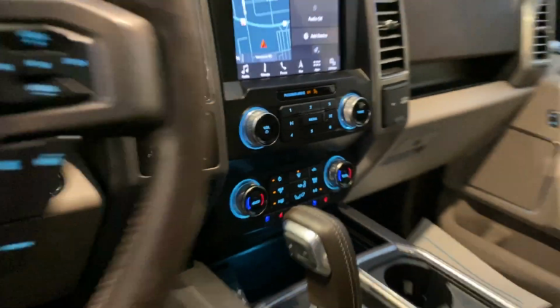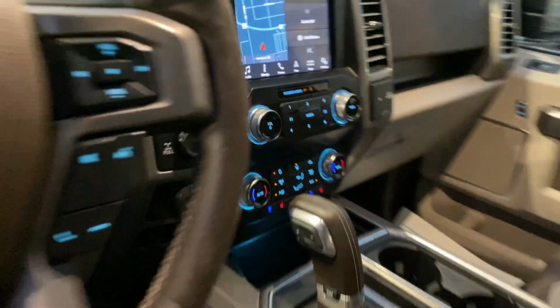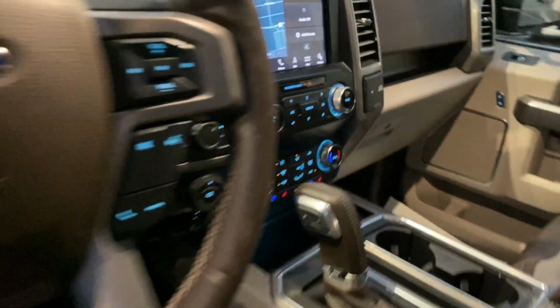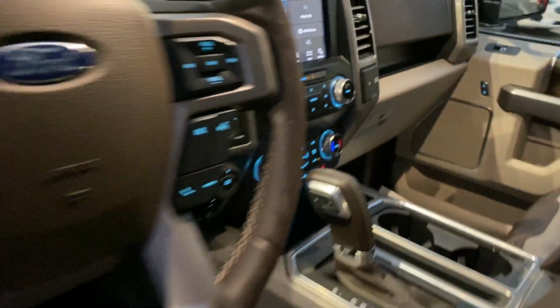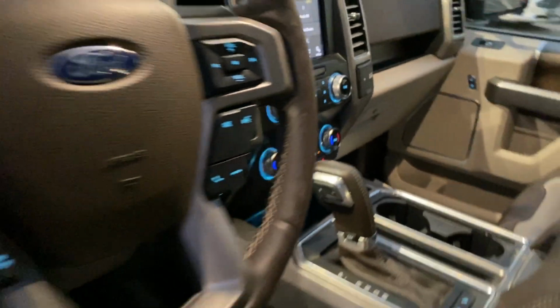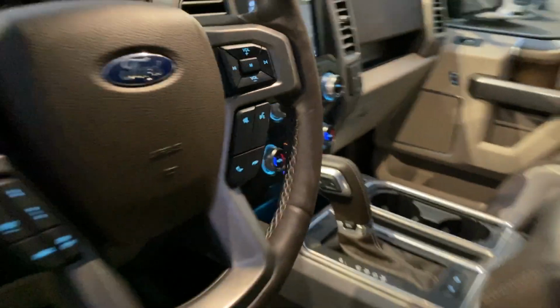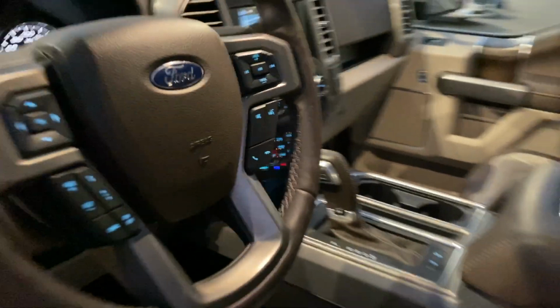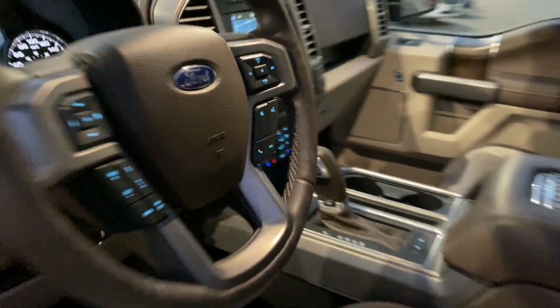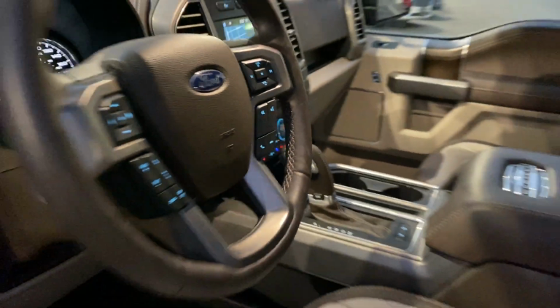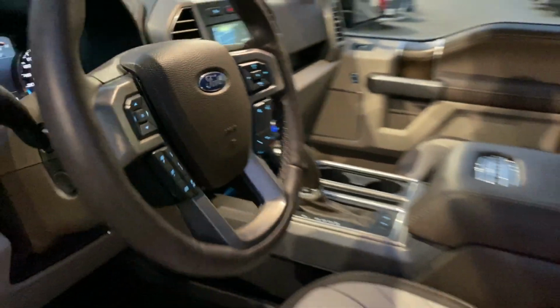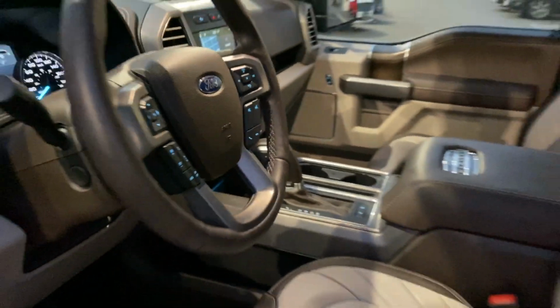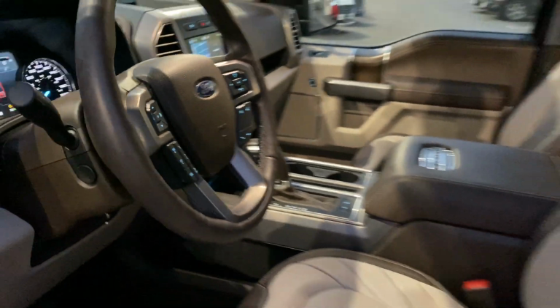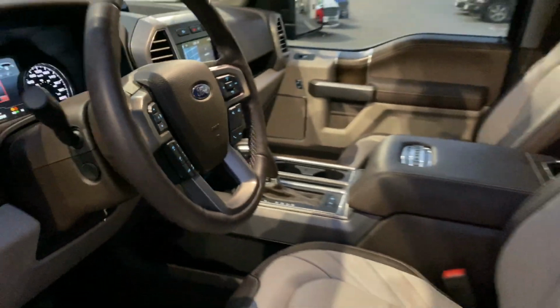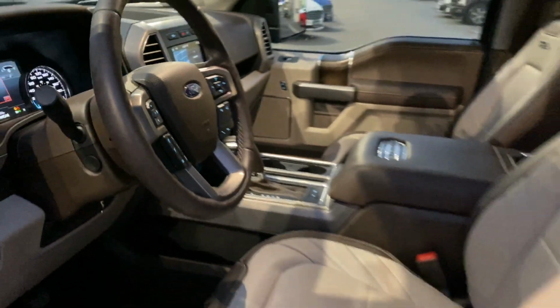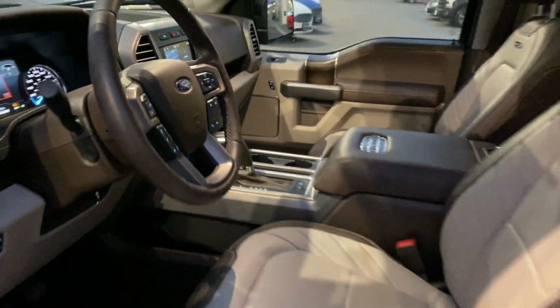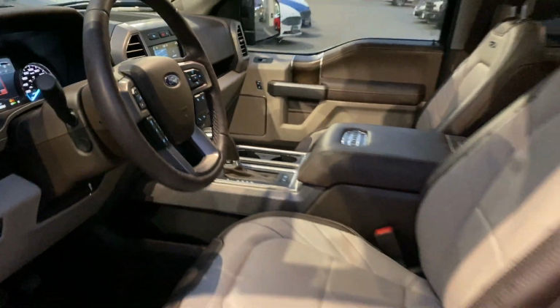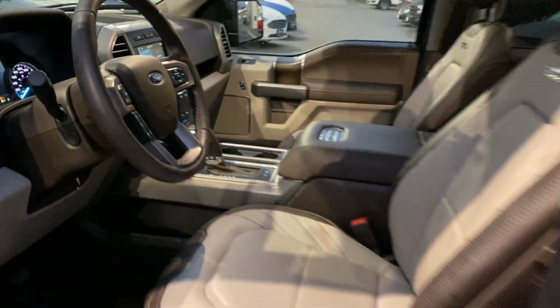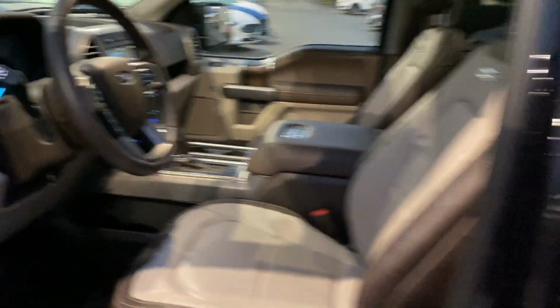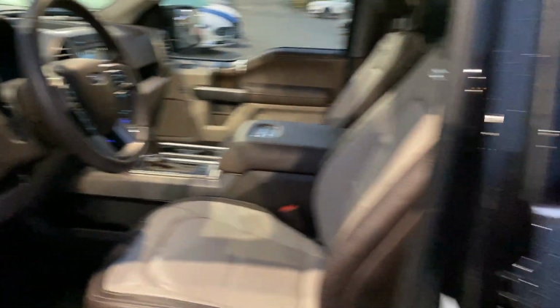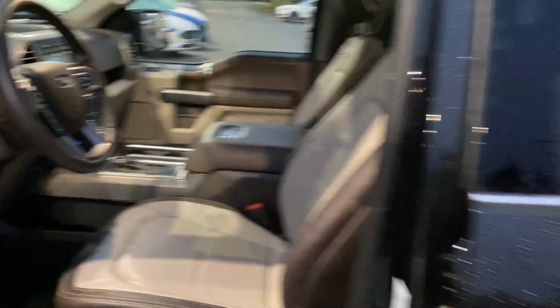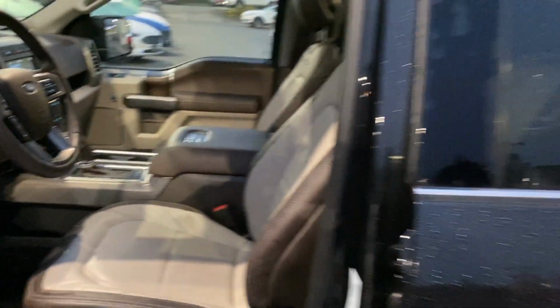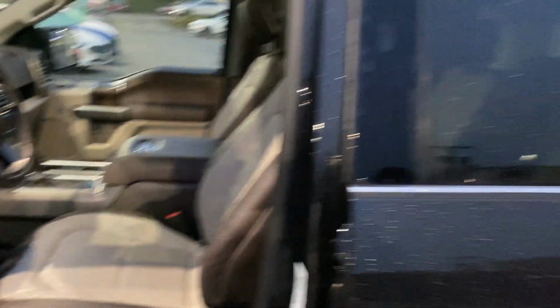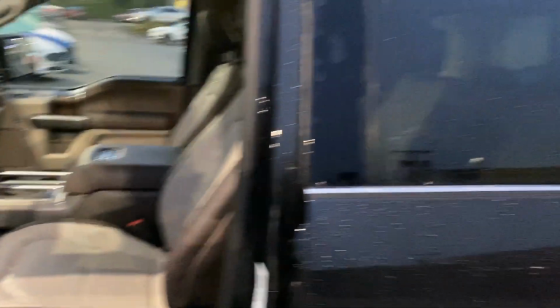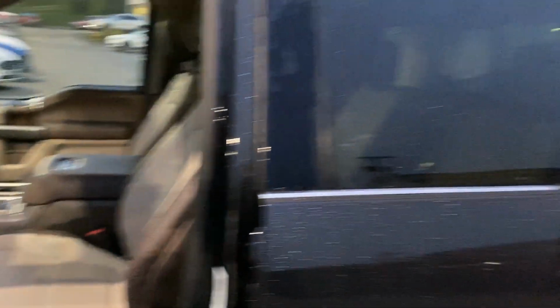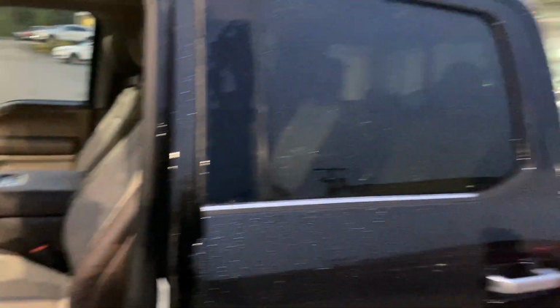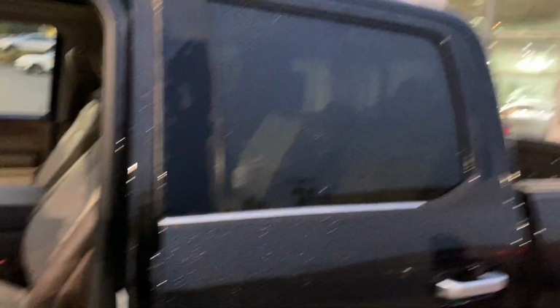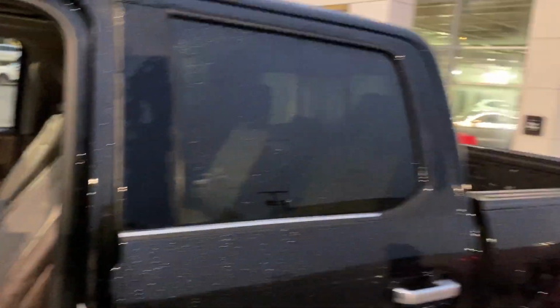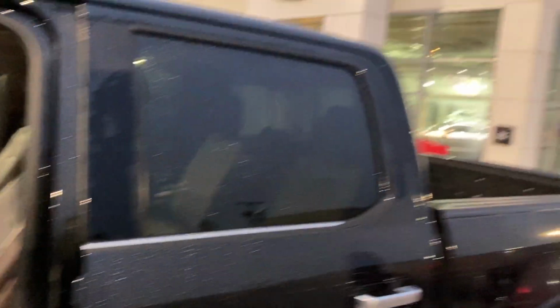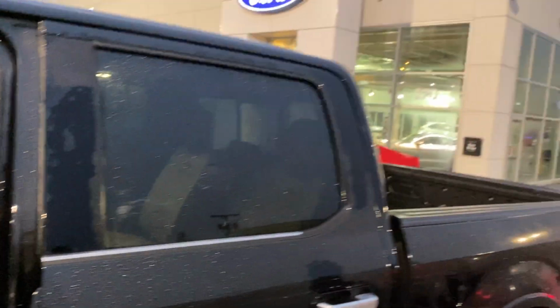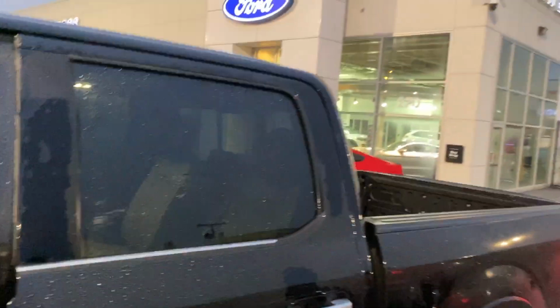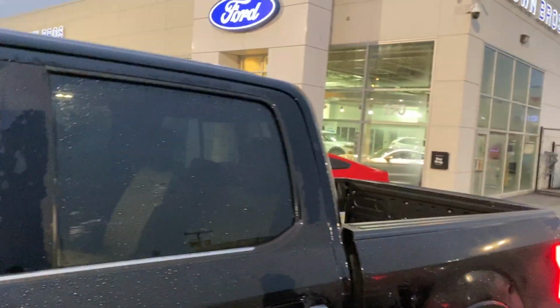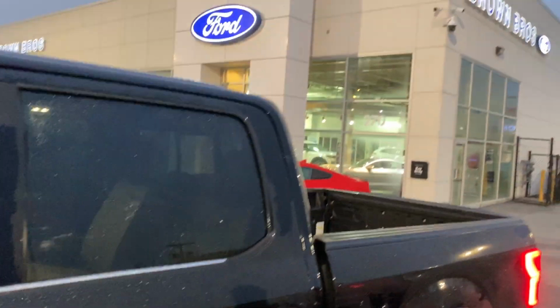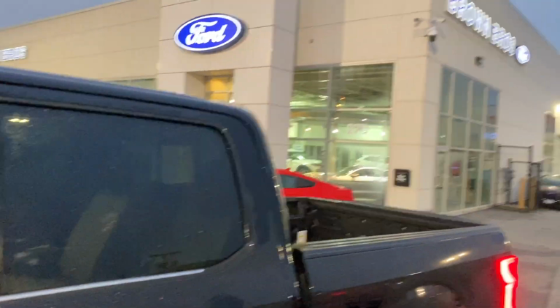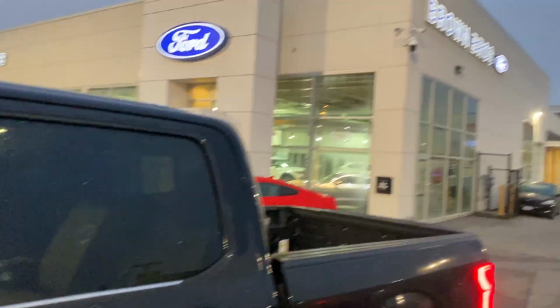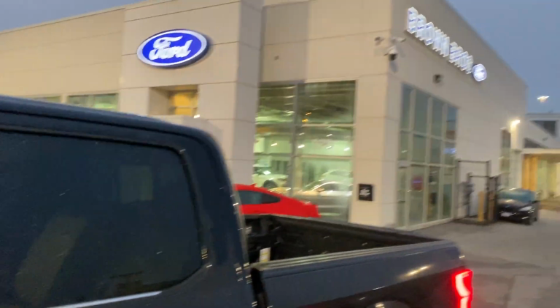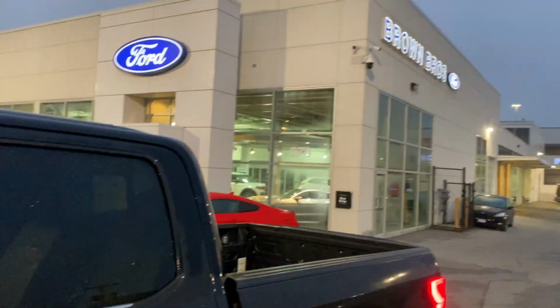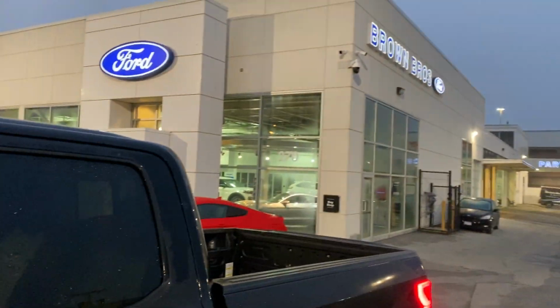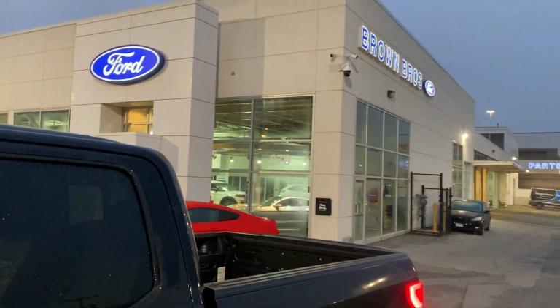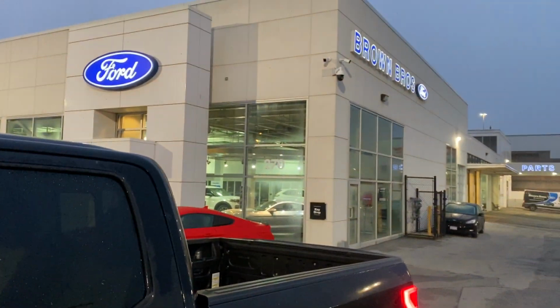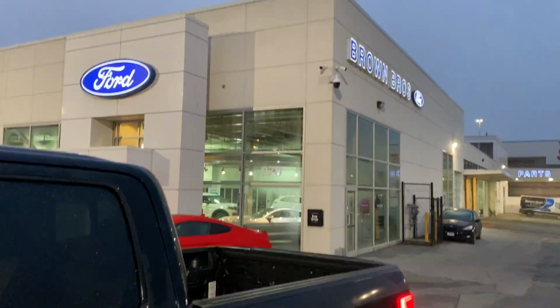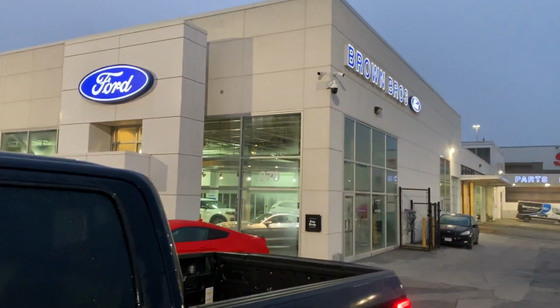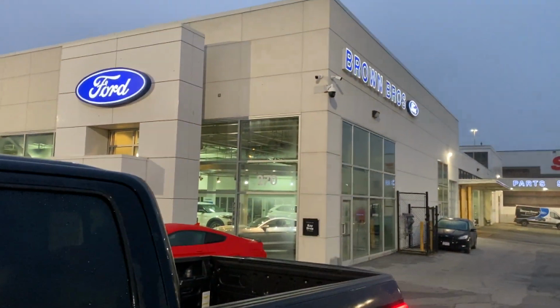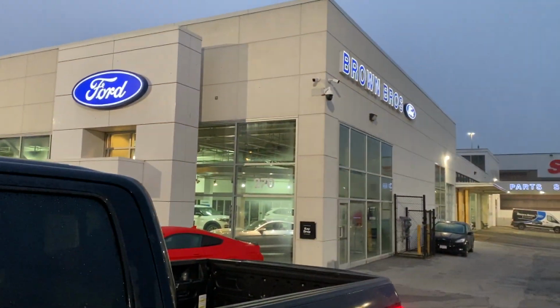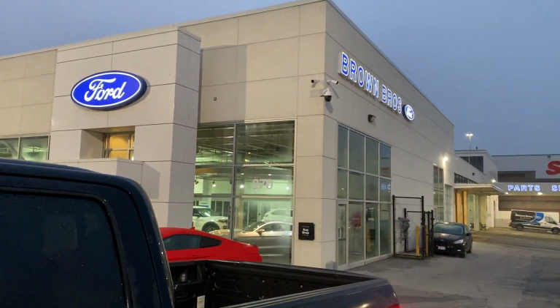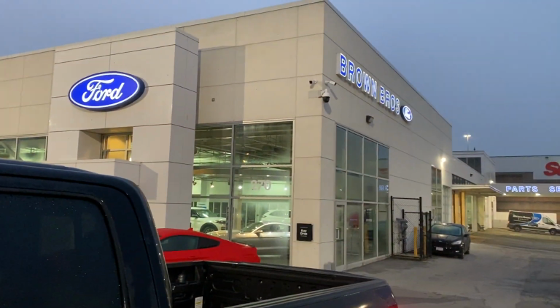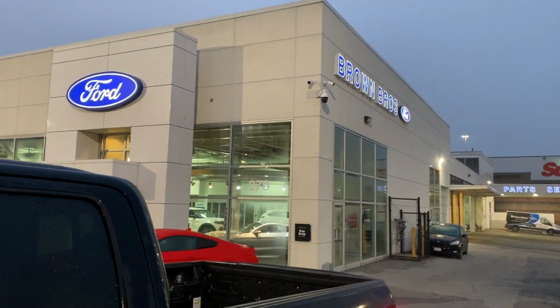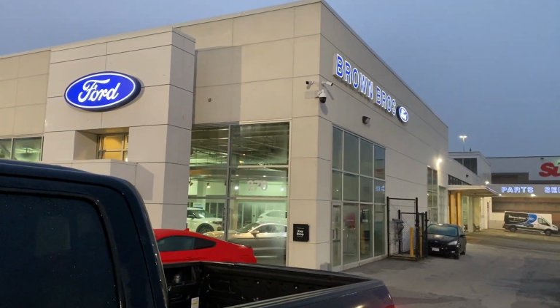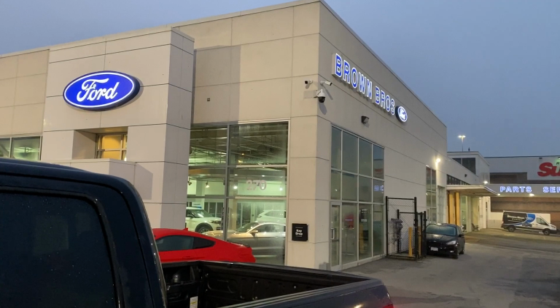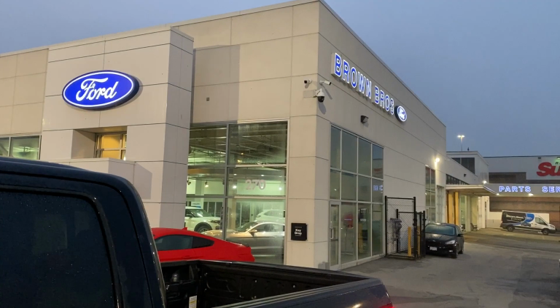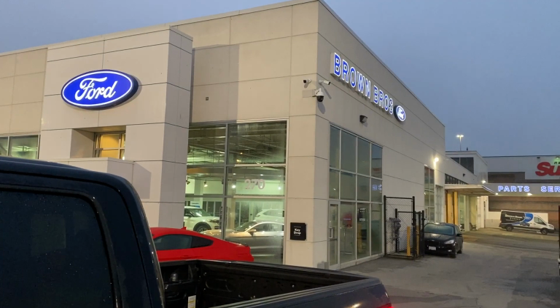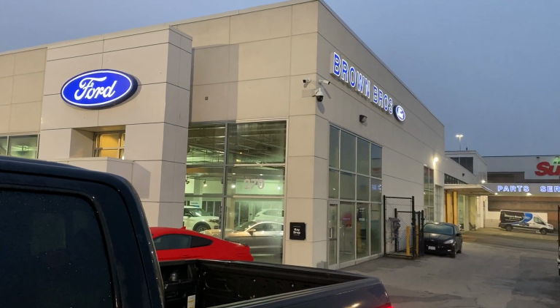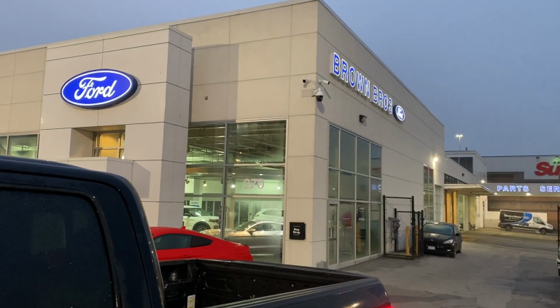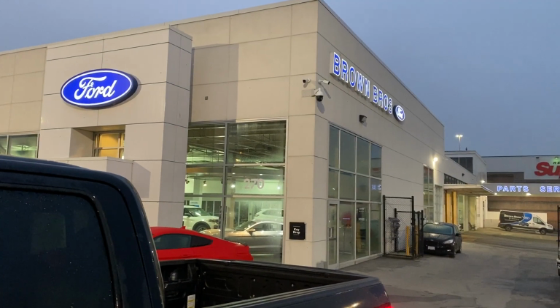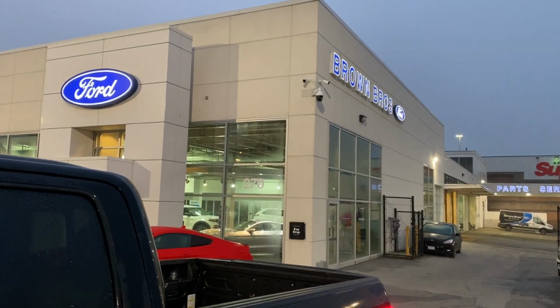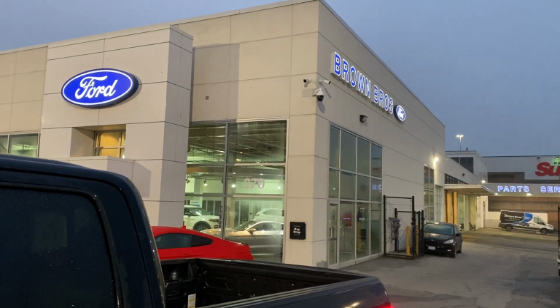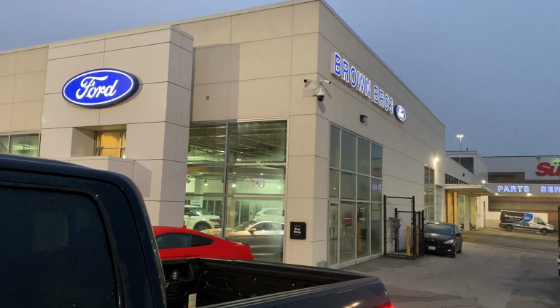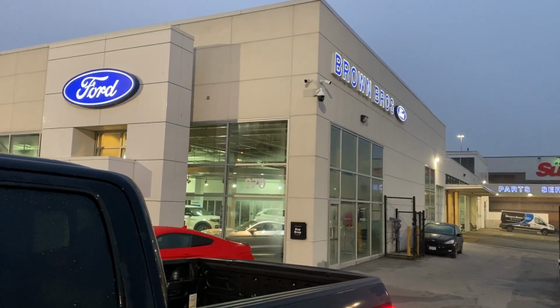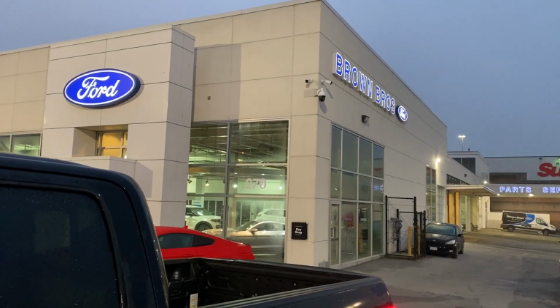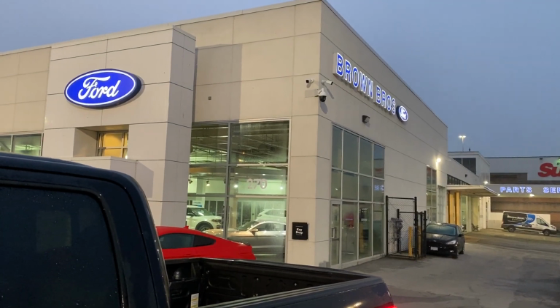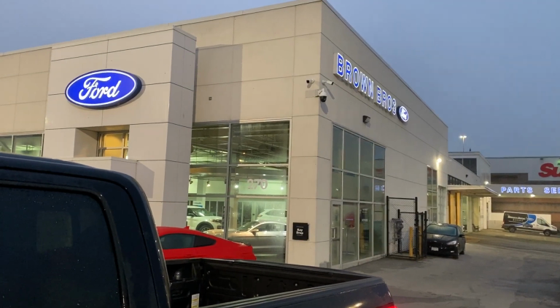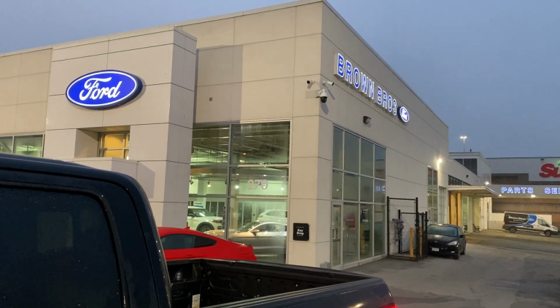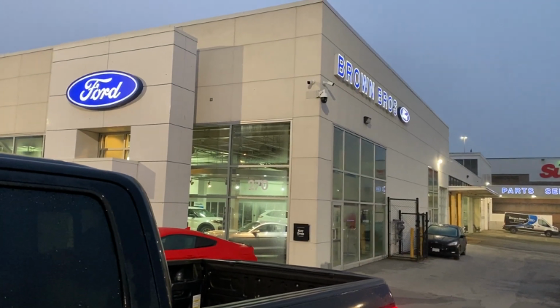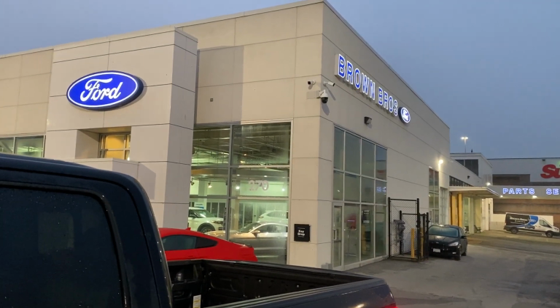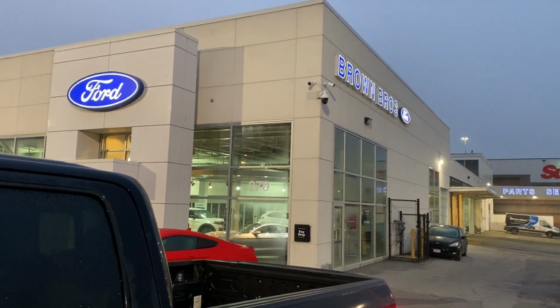Exceptional F-150 Limited — you're going to find it at Brown Brothers Ford Lincoln, 270 Southeast Marine Drive in Vancouver.